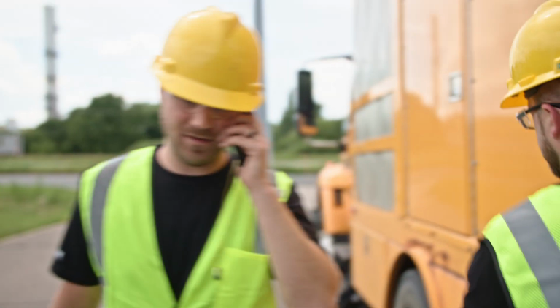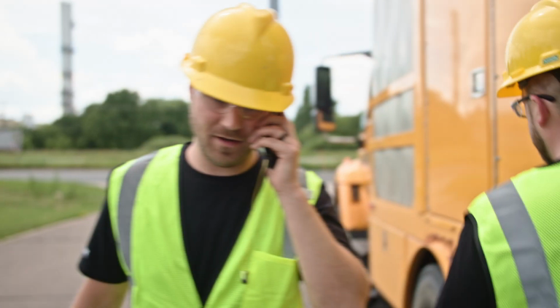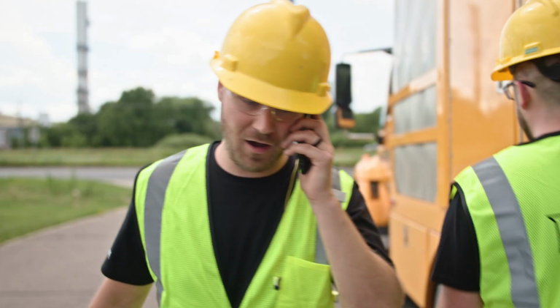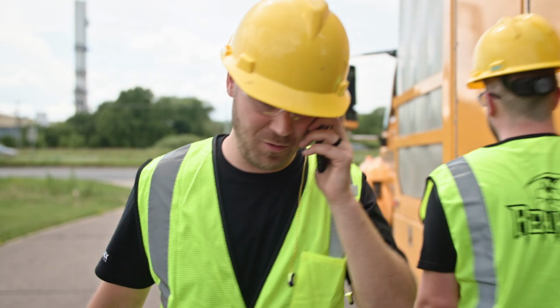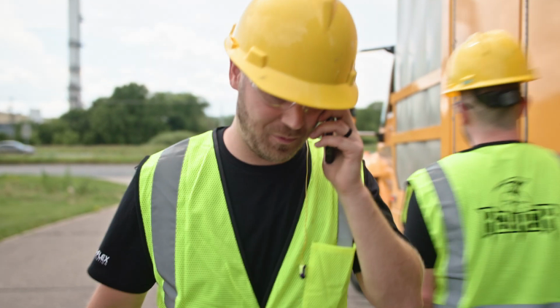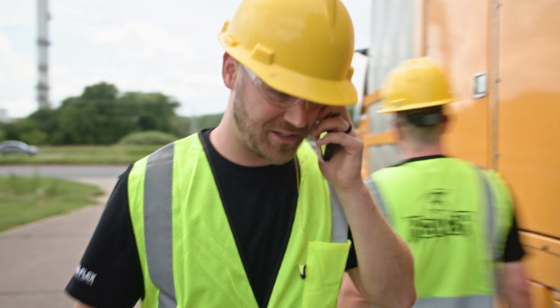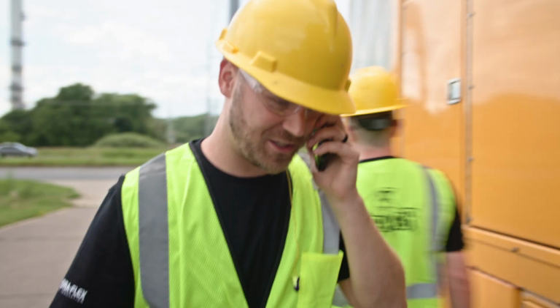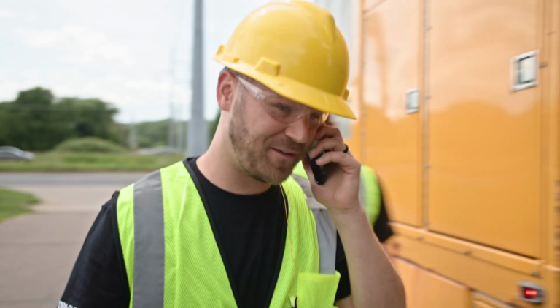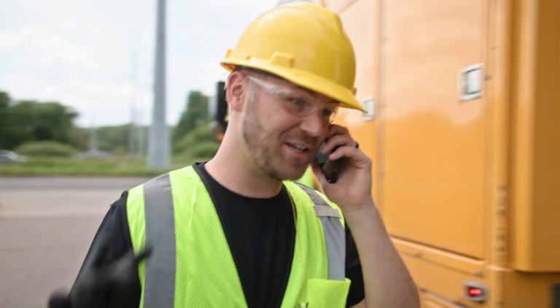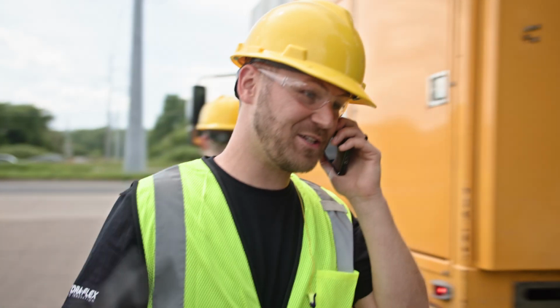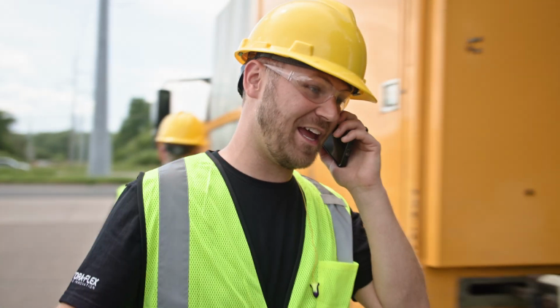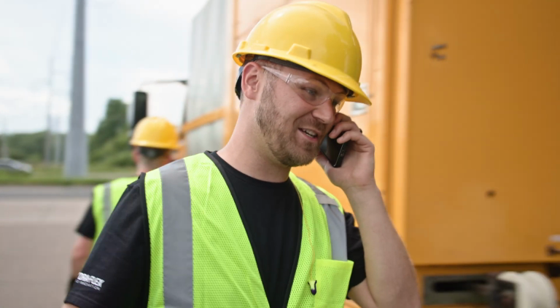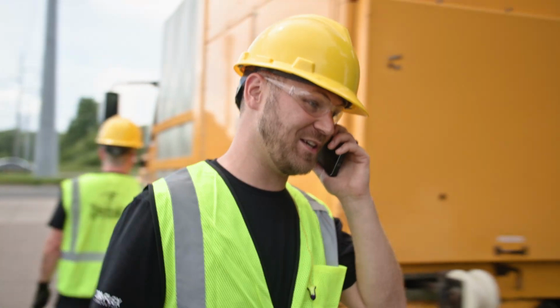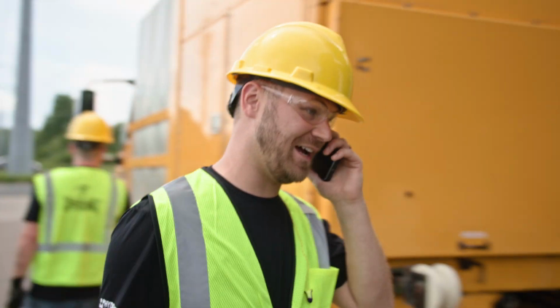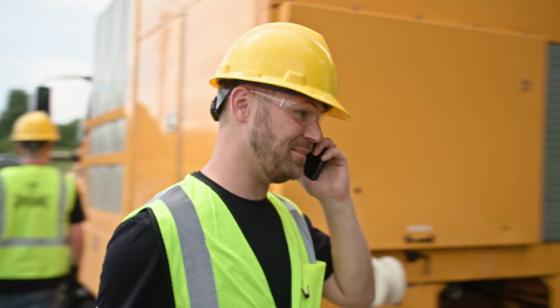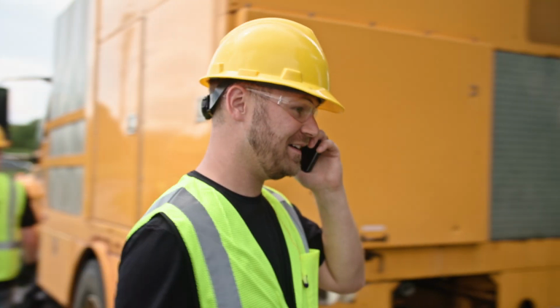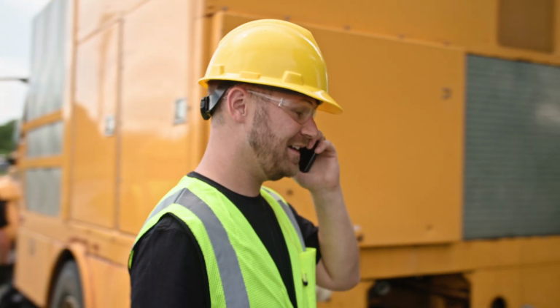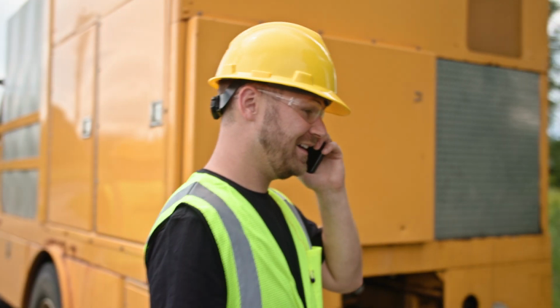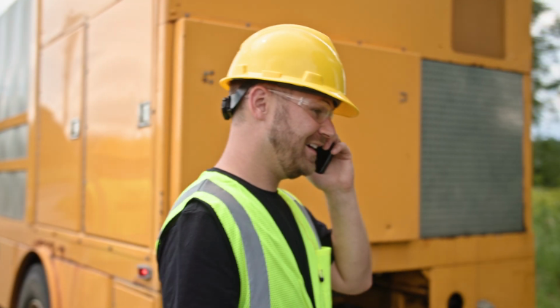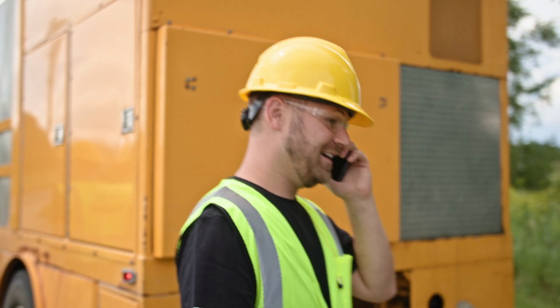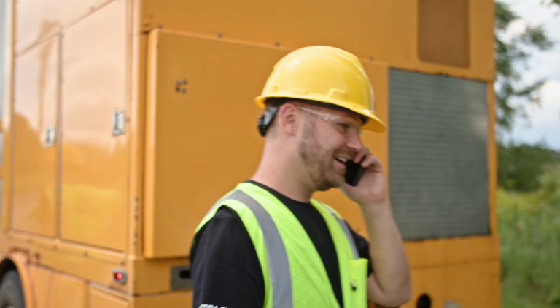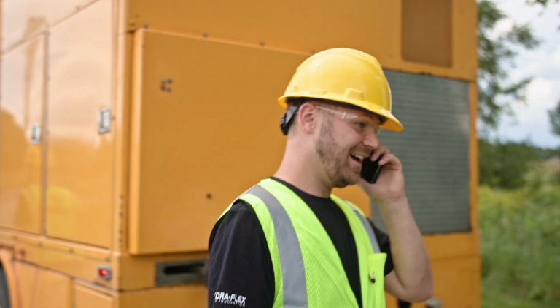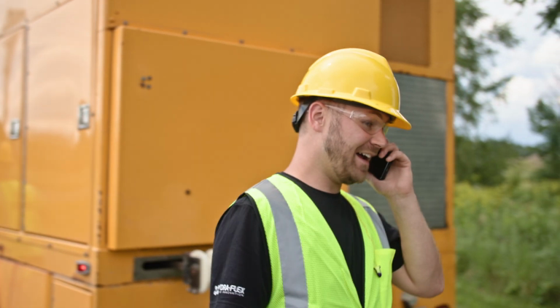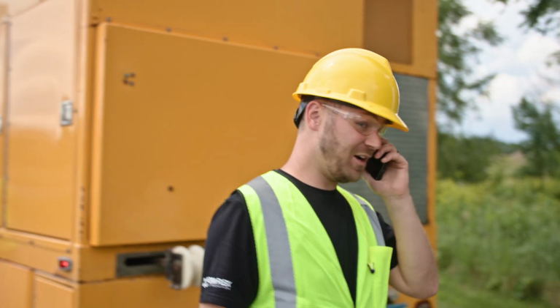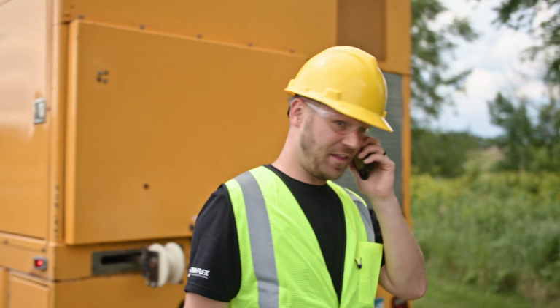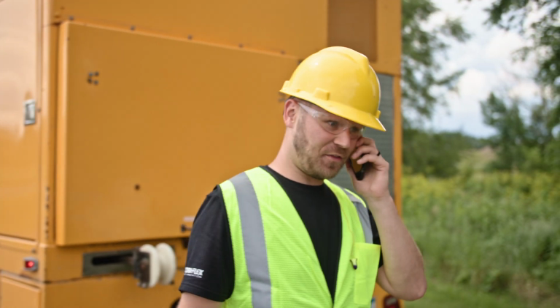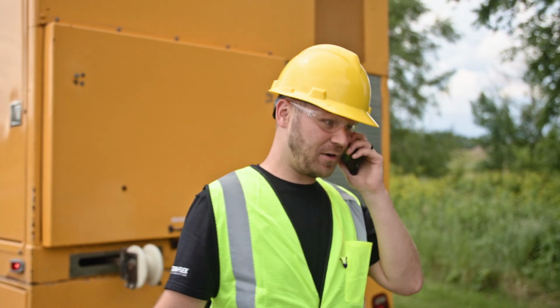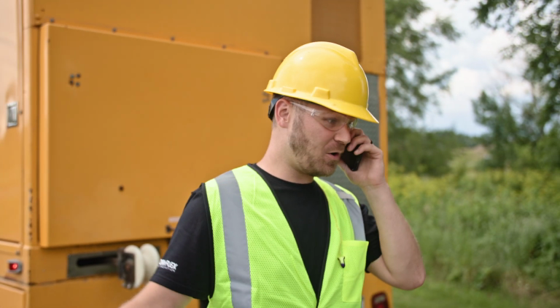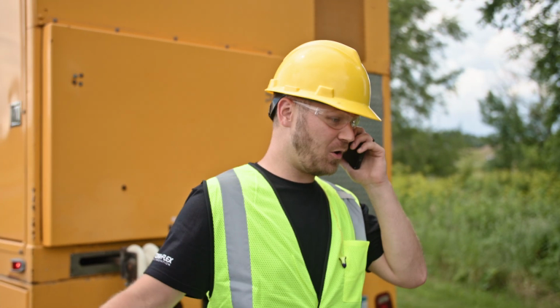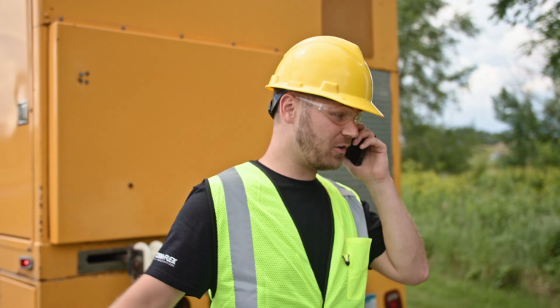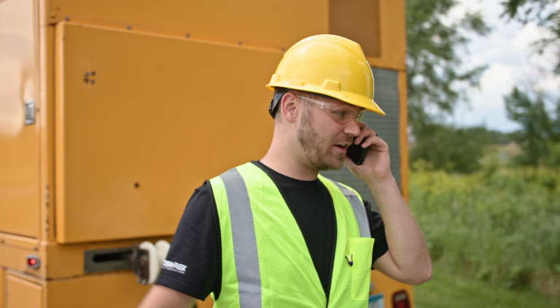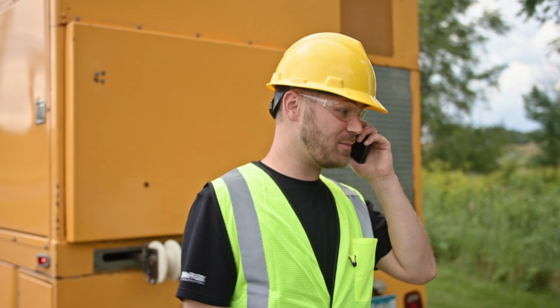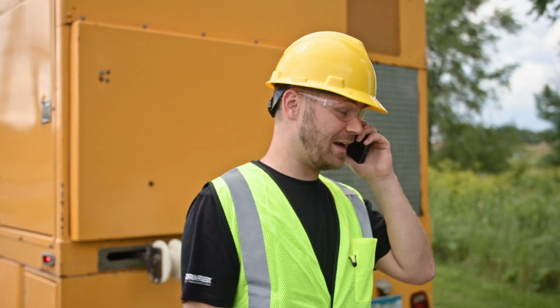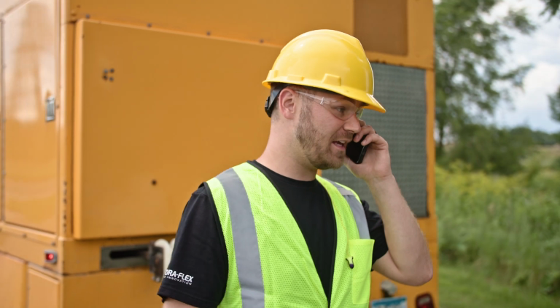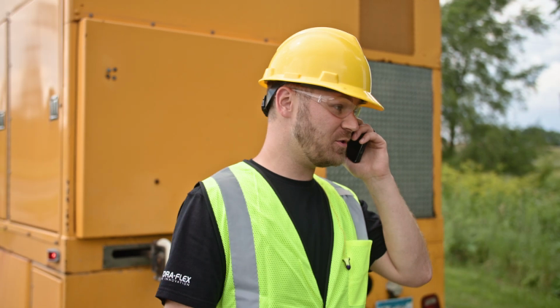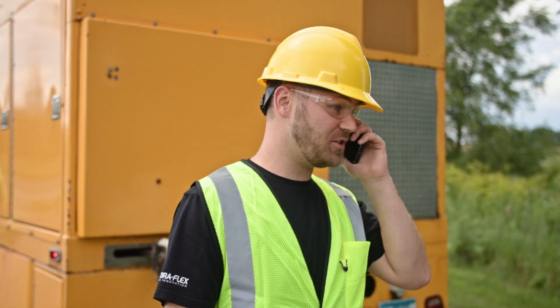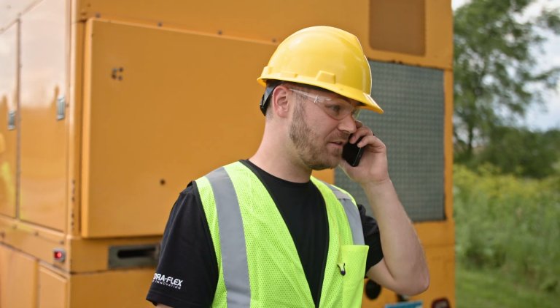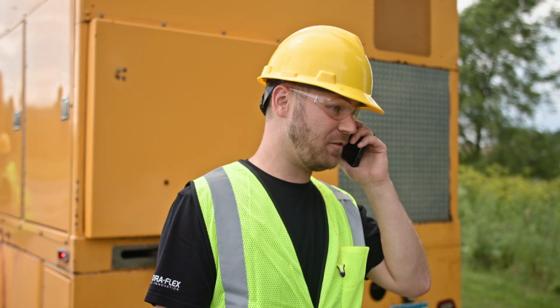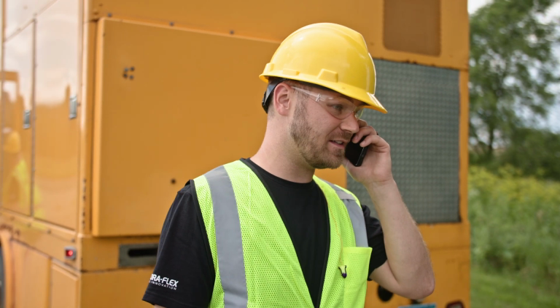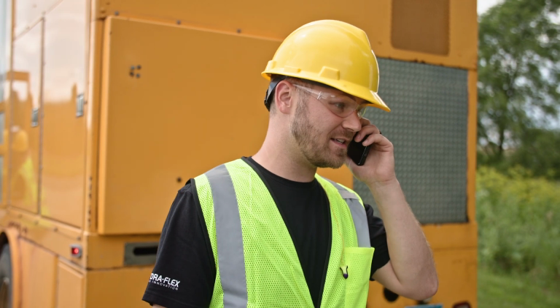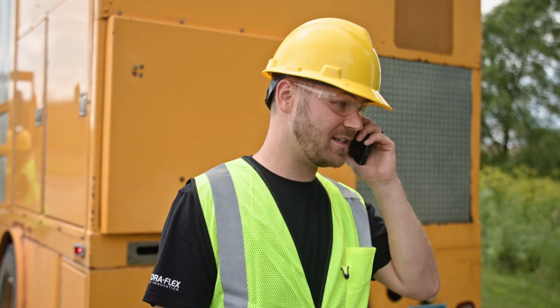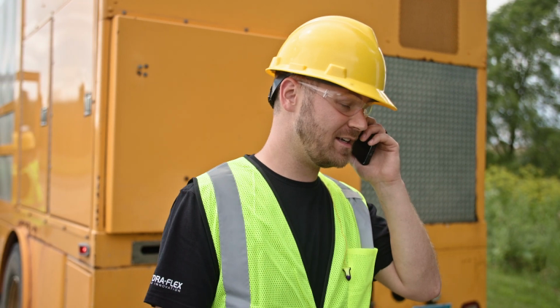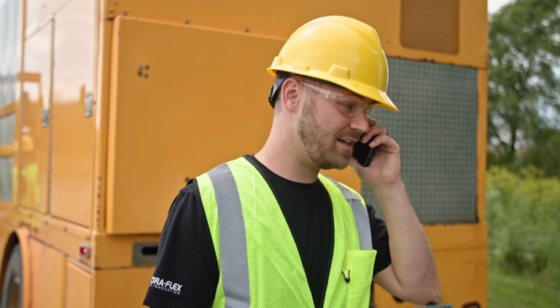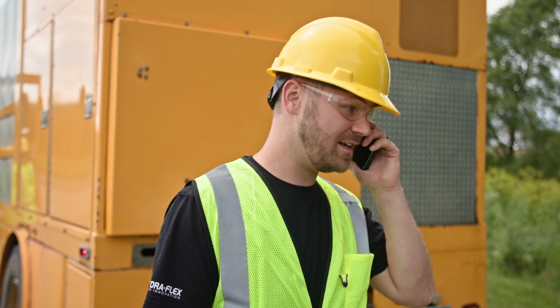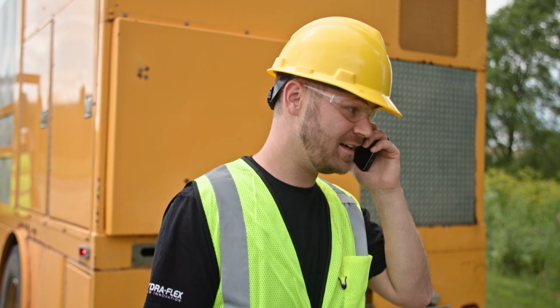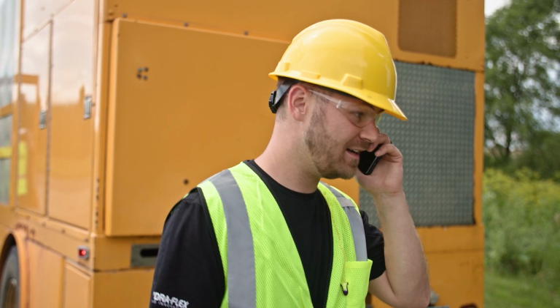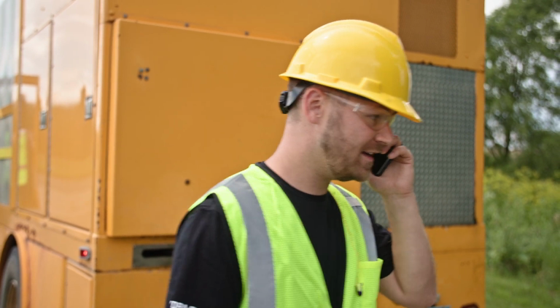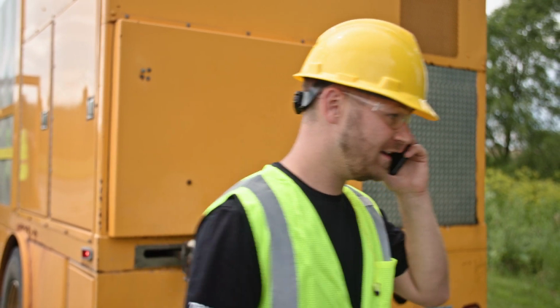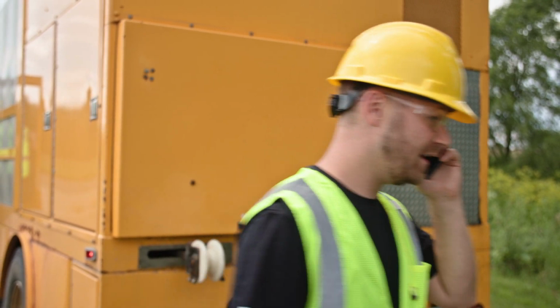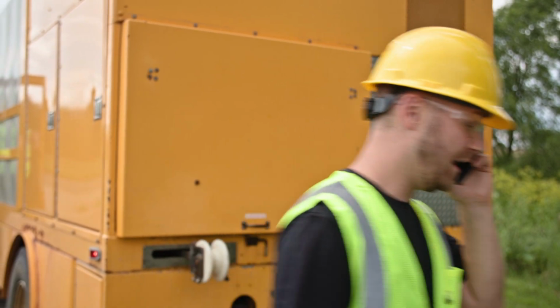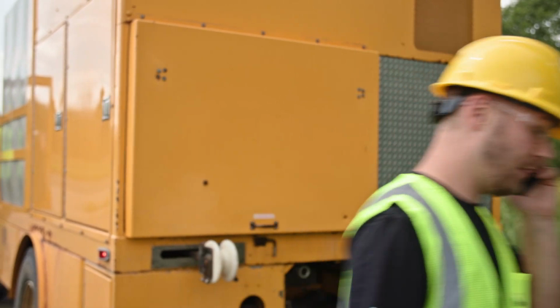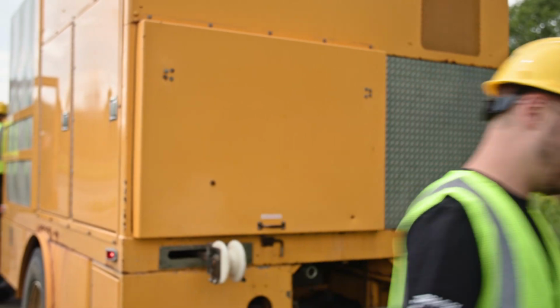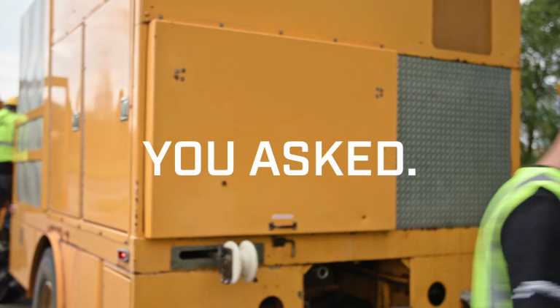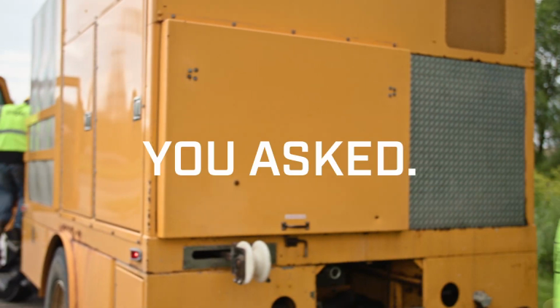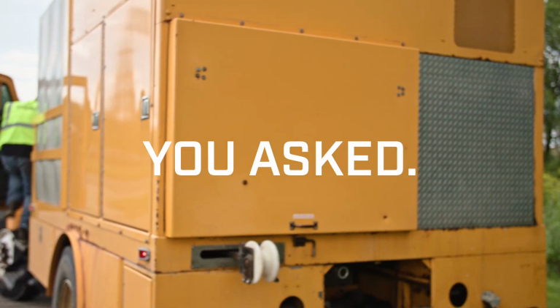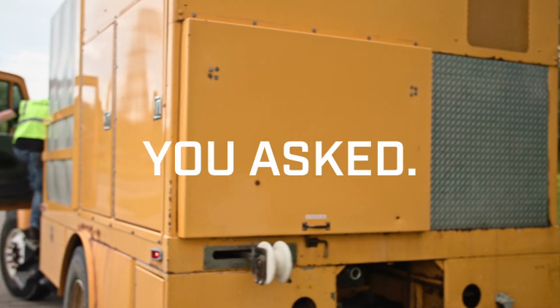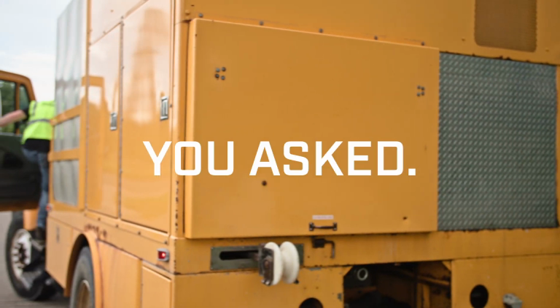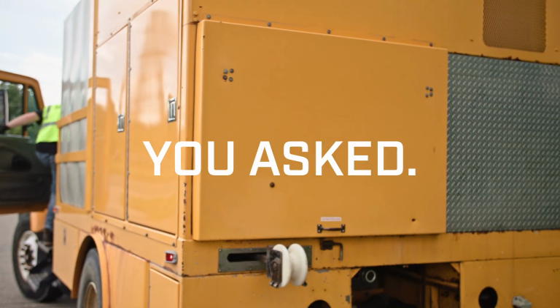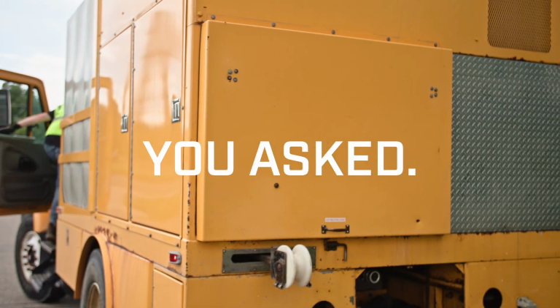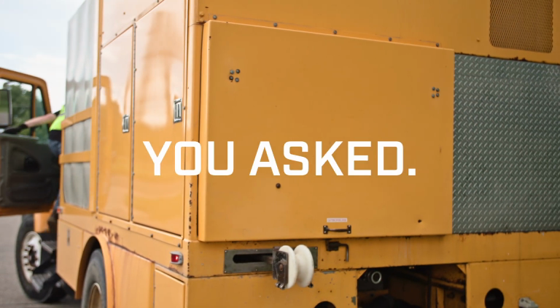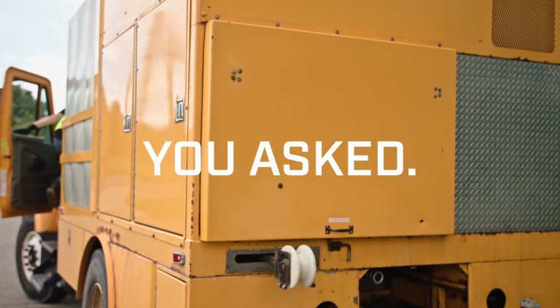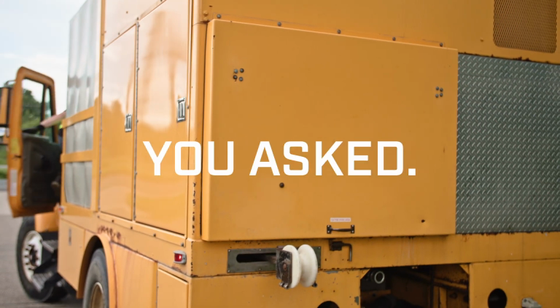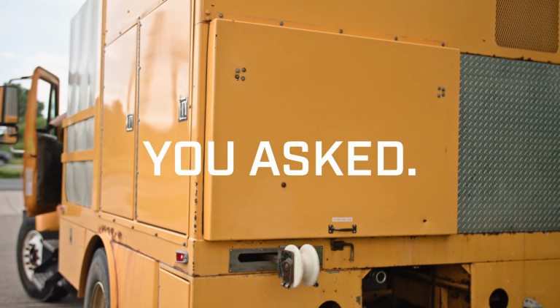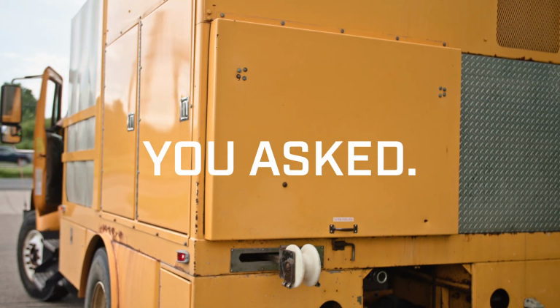We just finished that job. I know that three-quarter inch made a huge difference. We could probably get Ford on tomorrow.